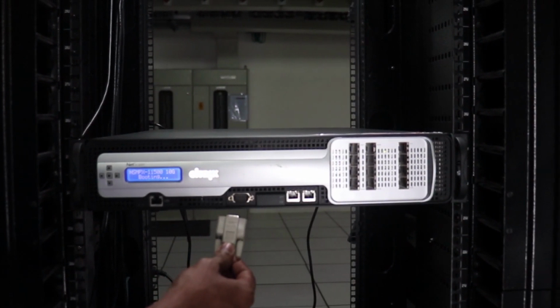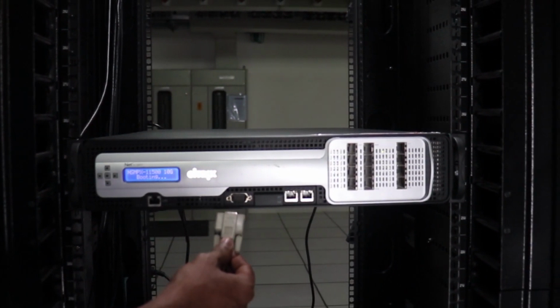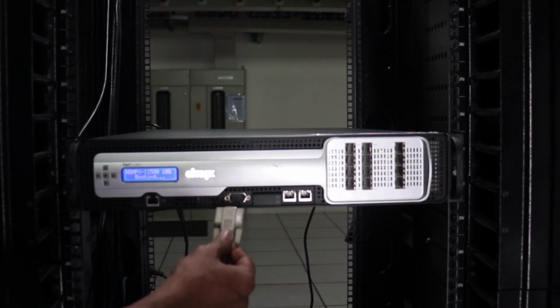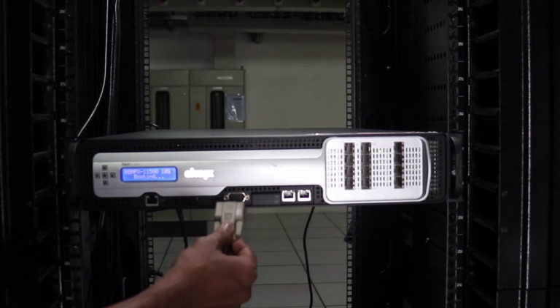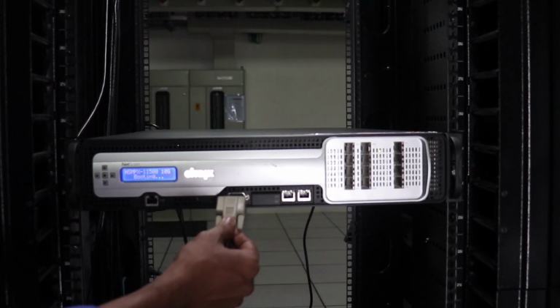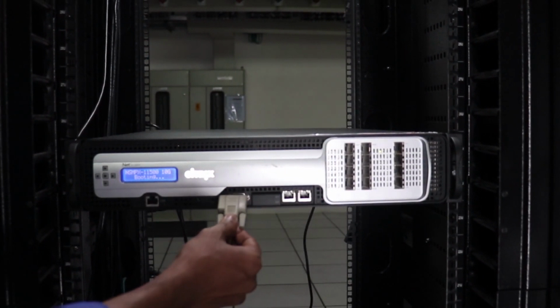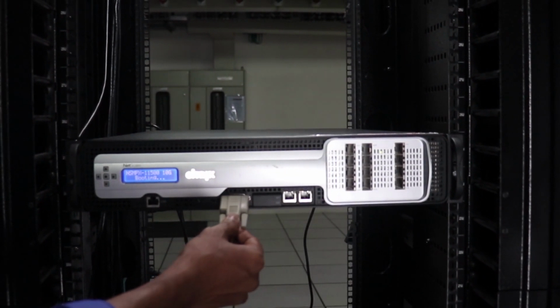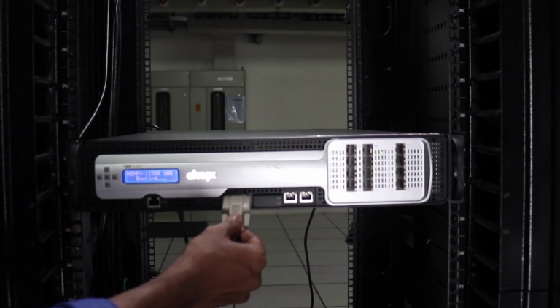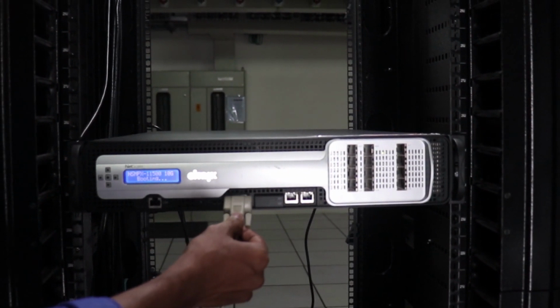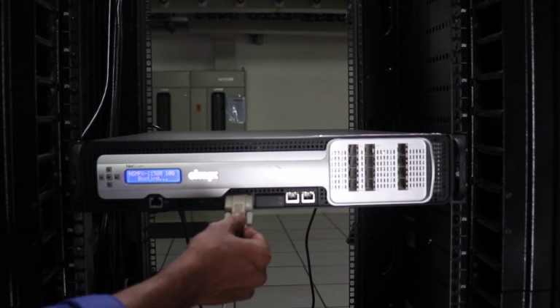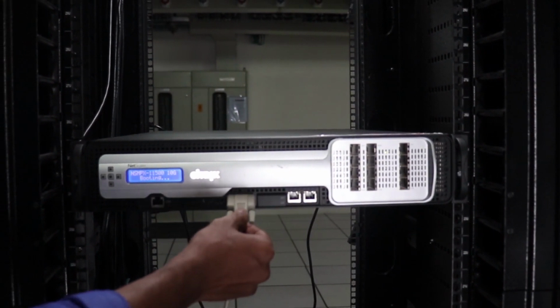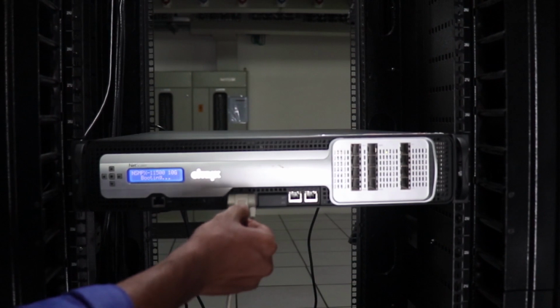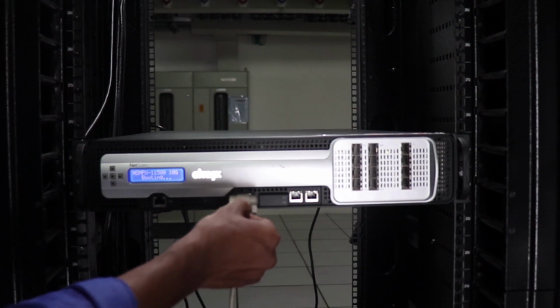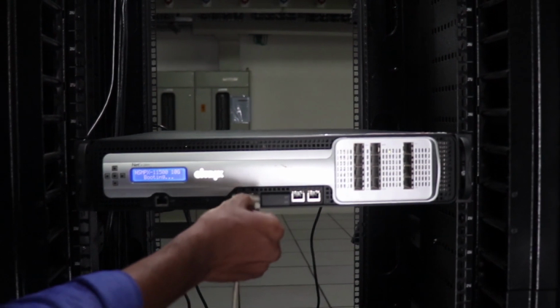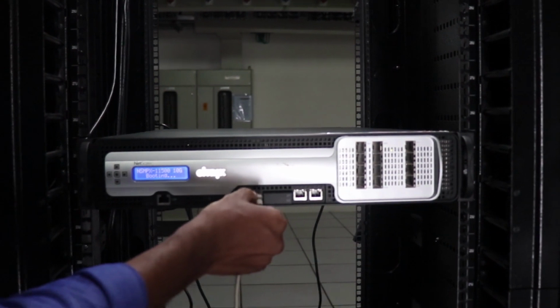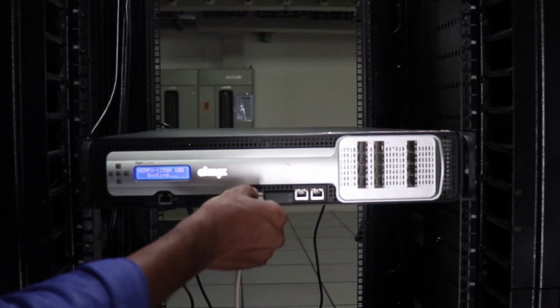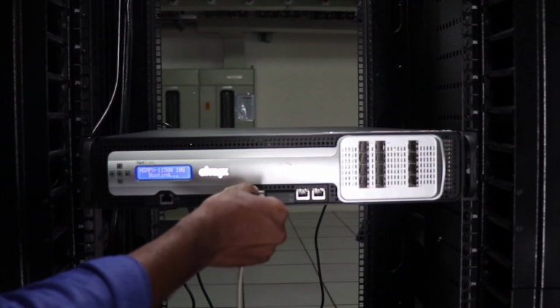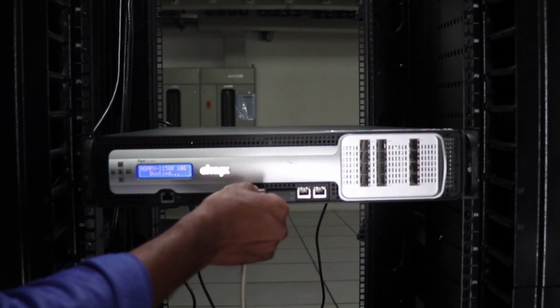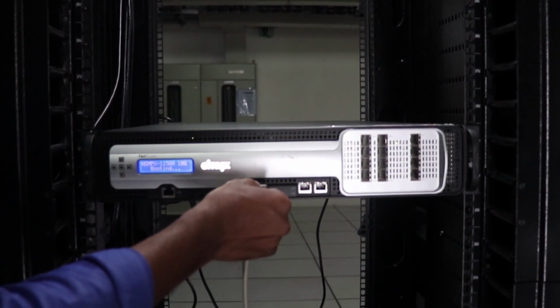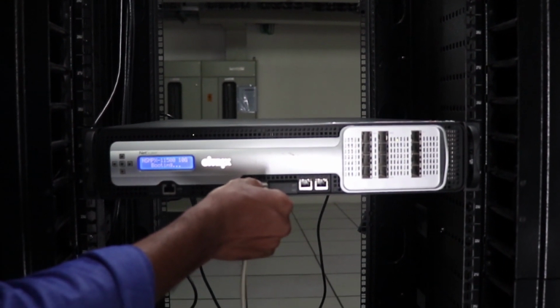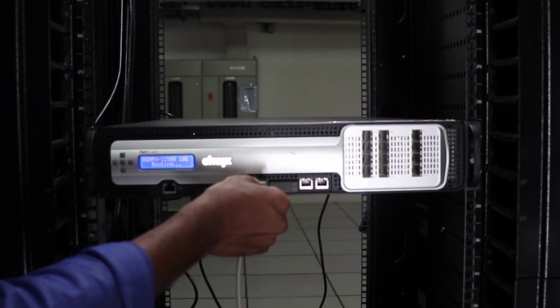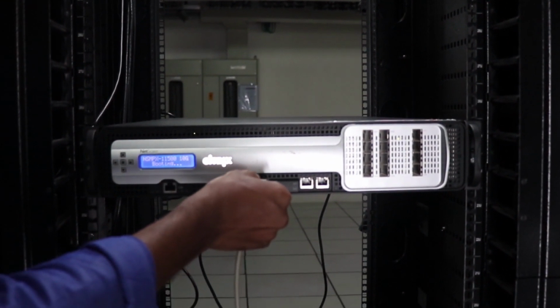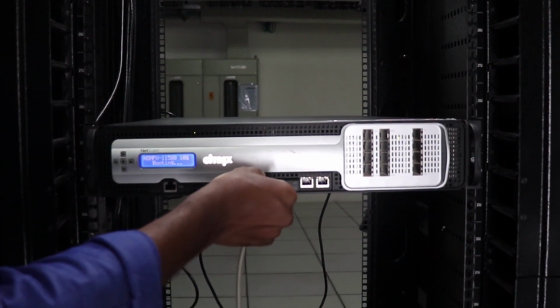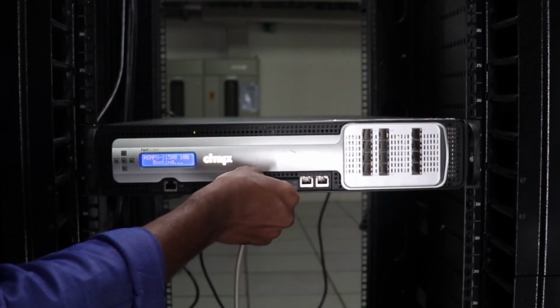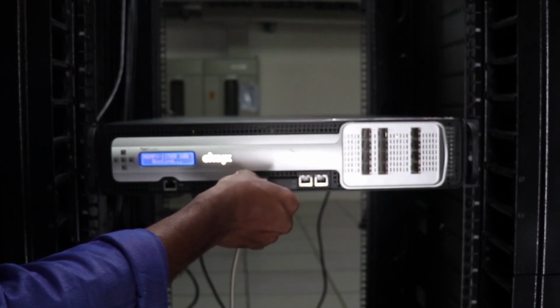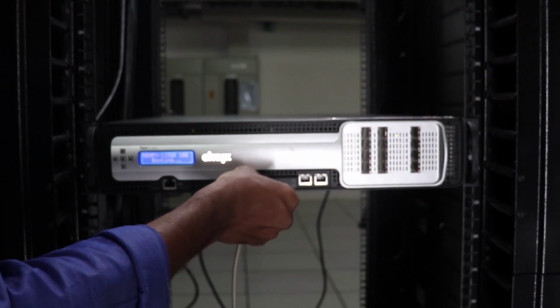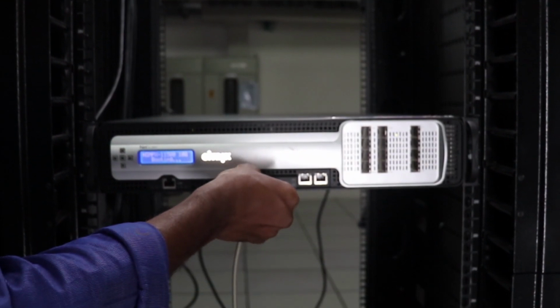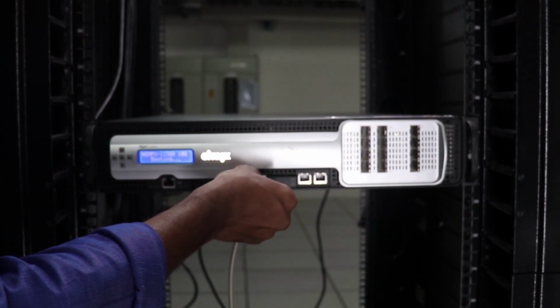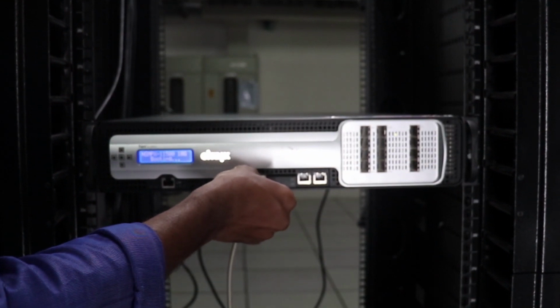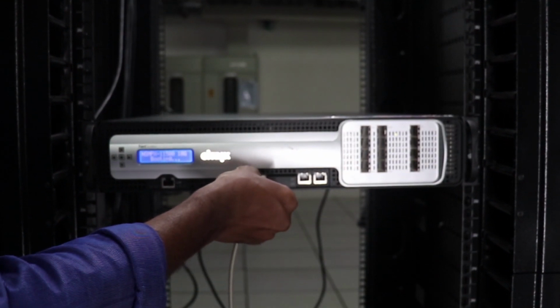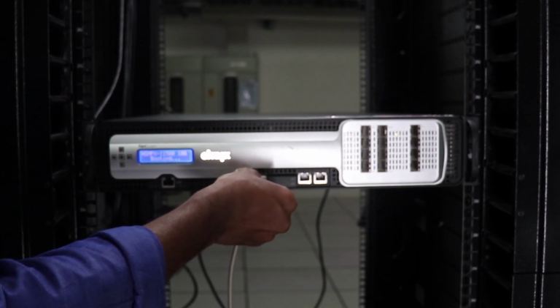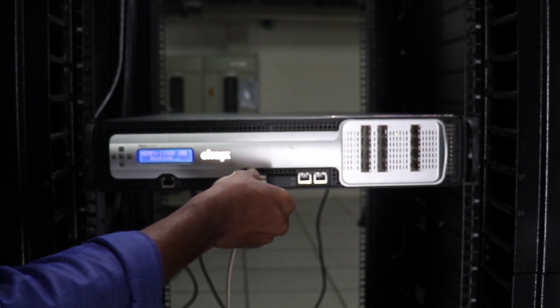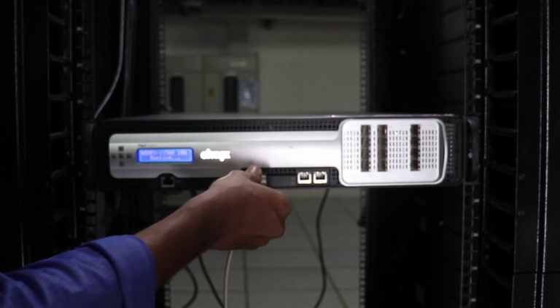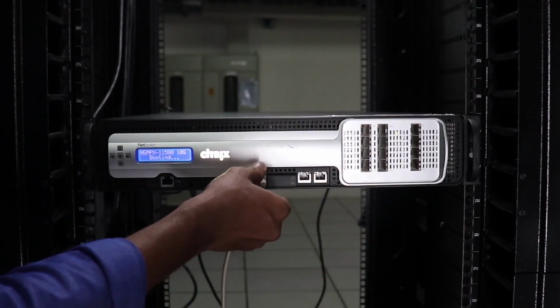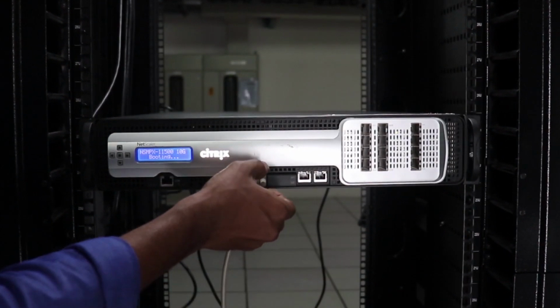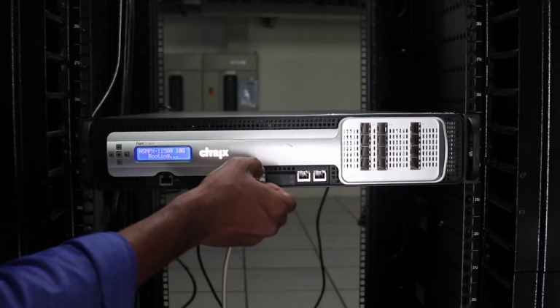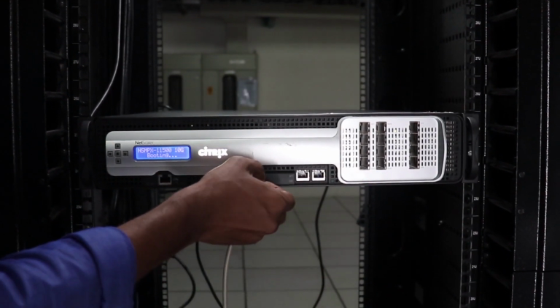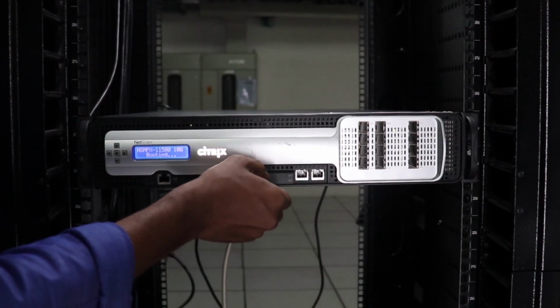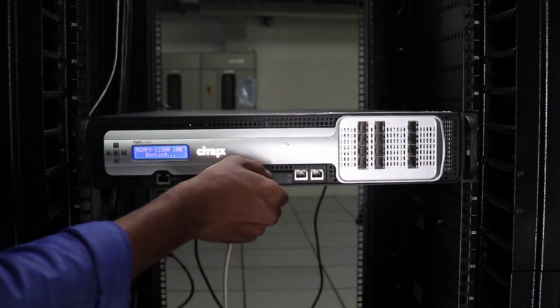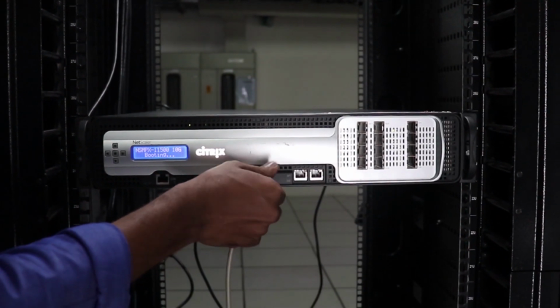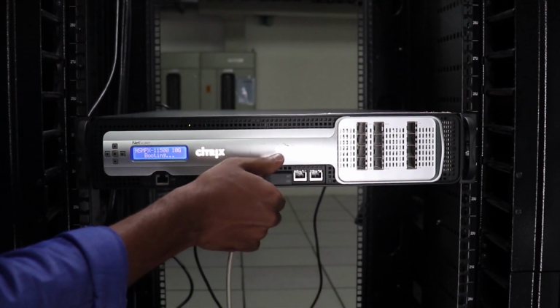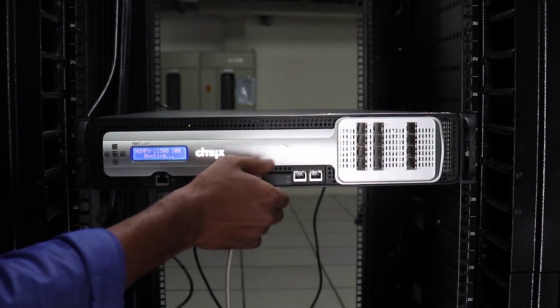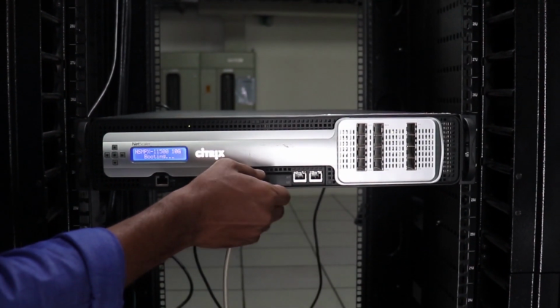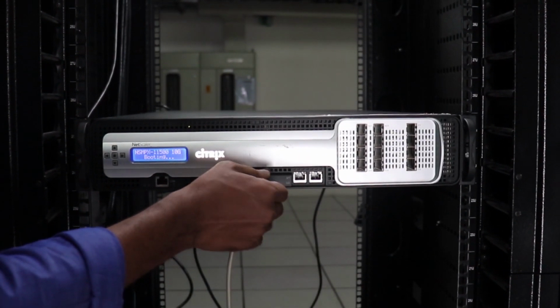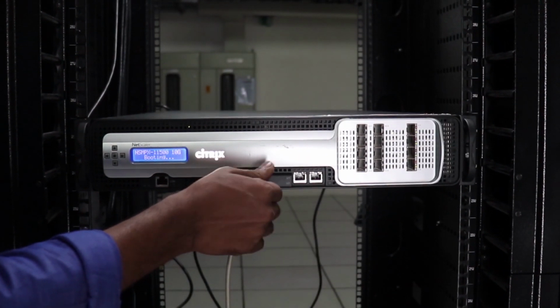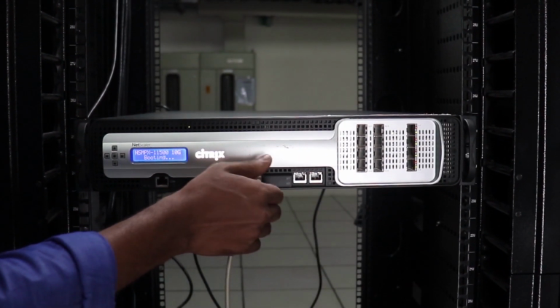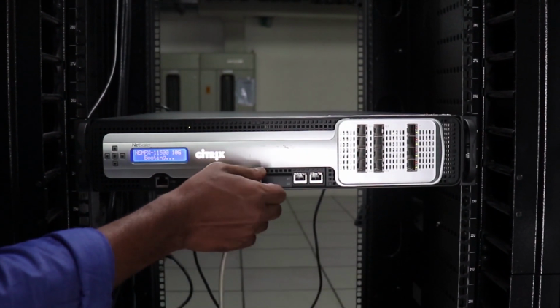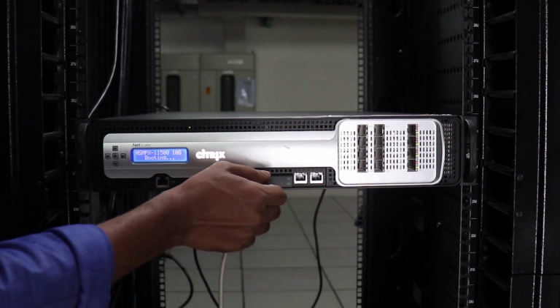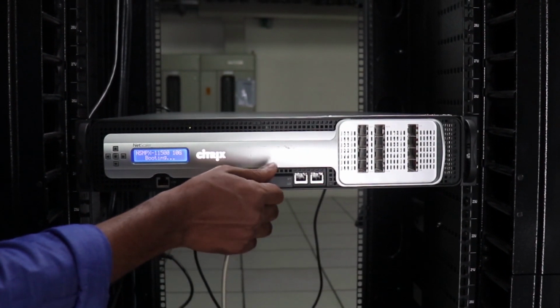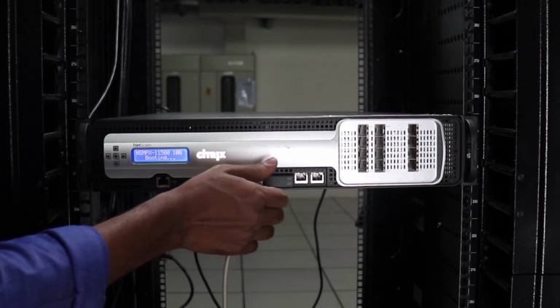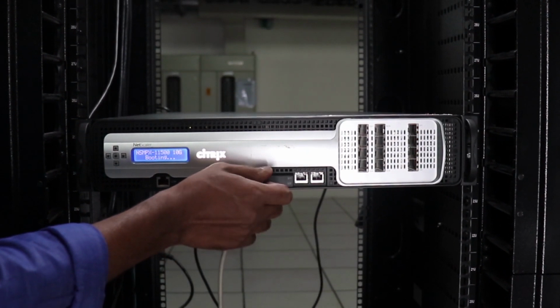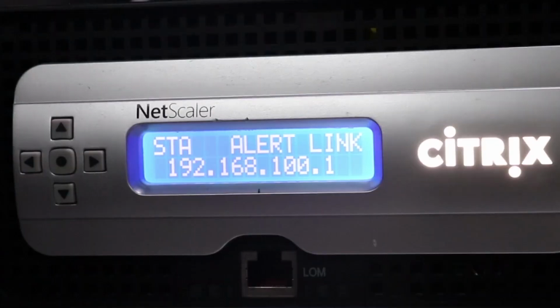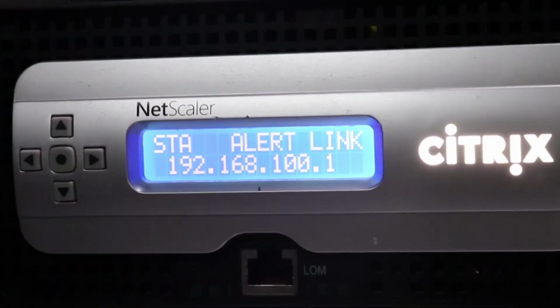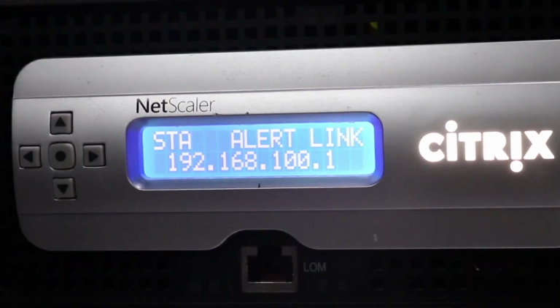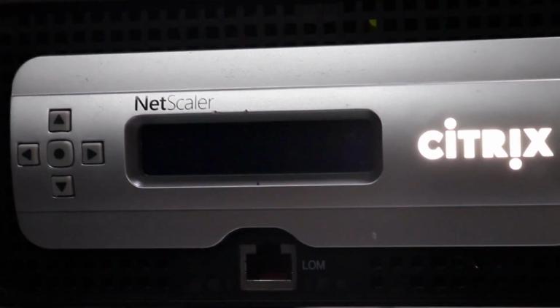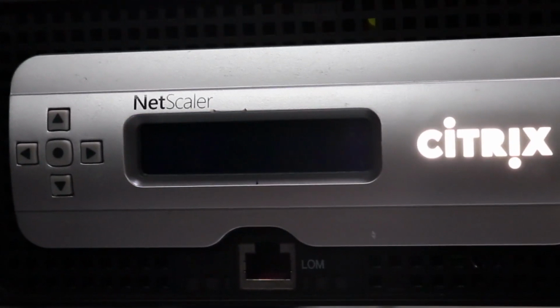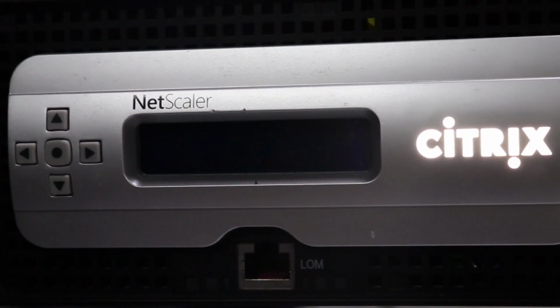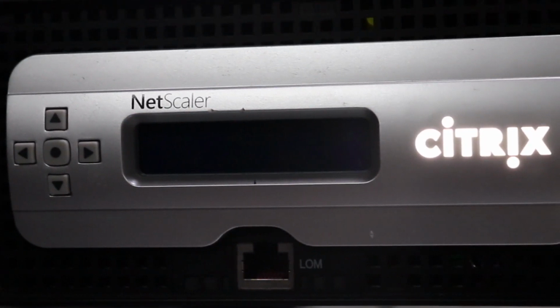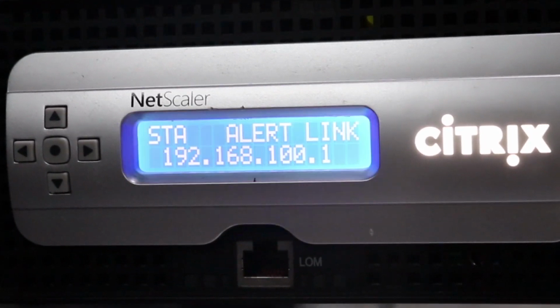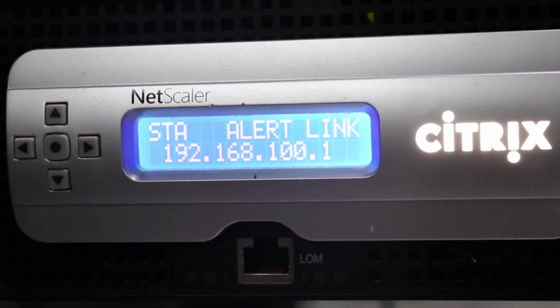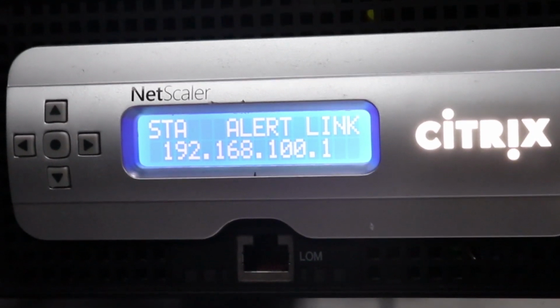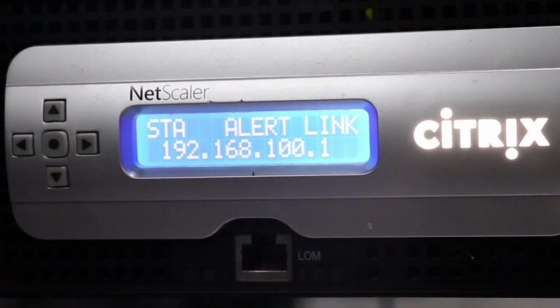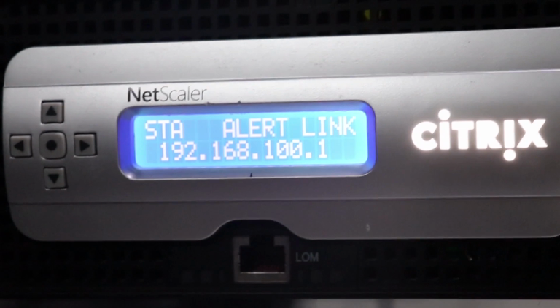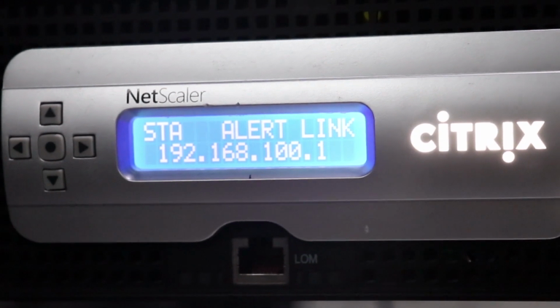Finally, connect the serial cable to the serial port to complete the initial configuration.